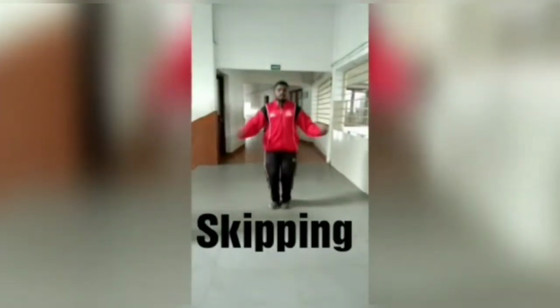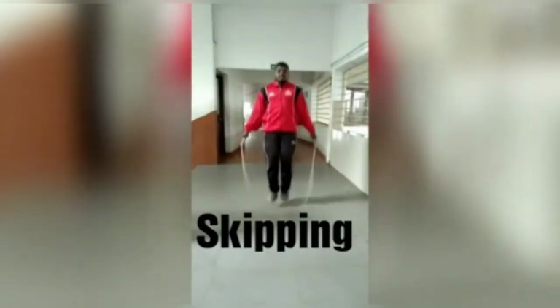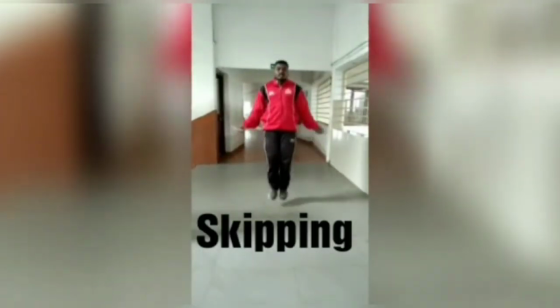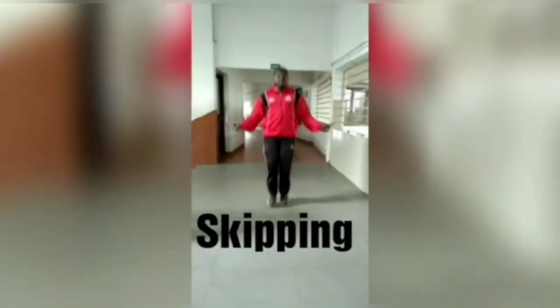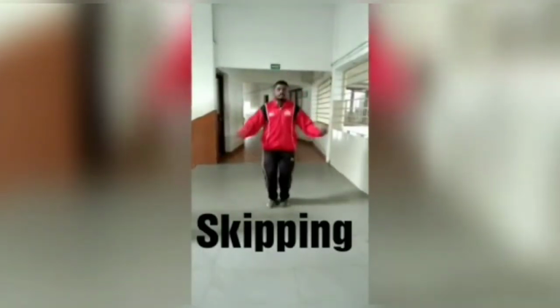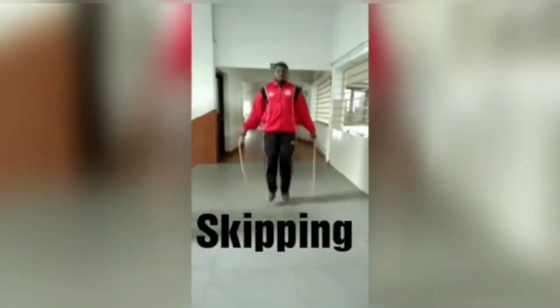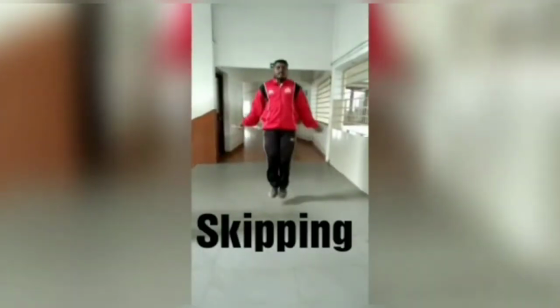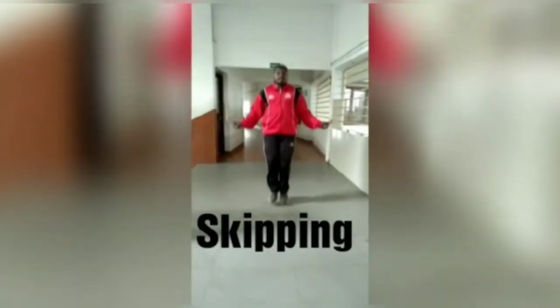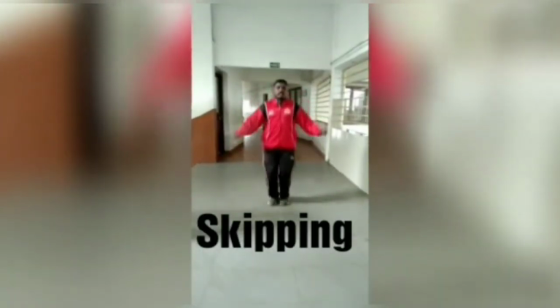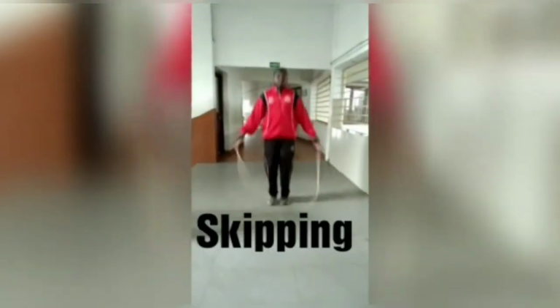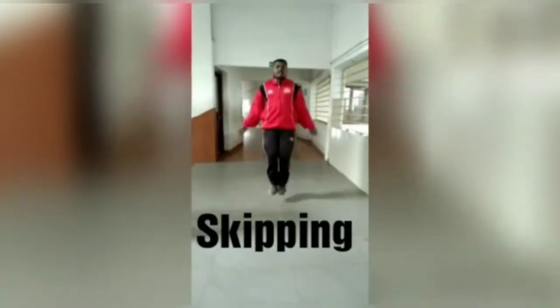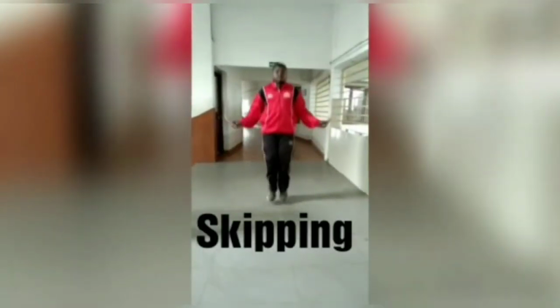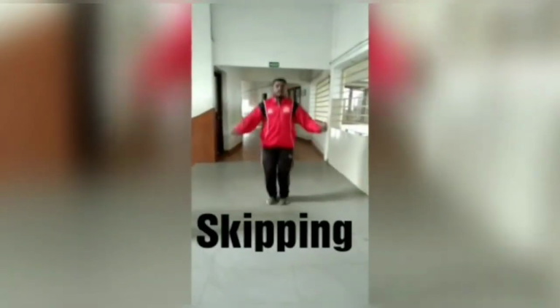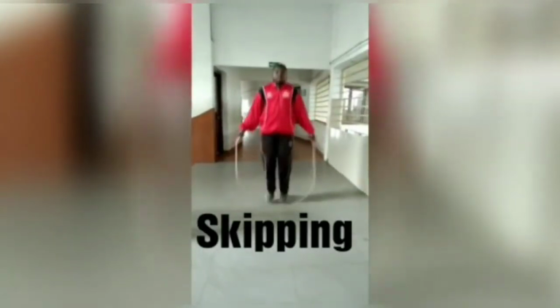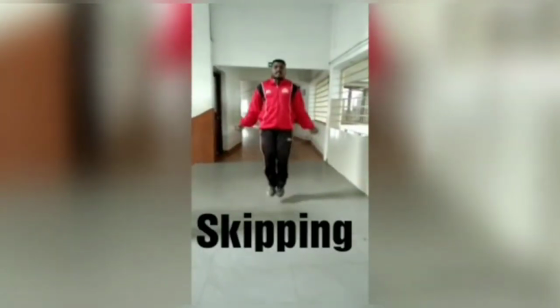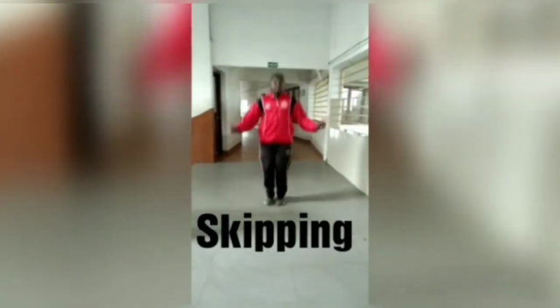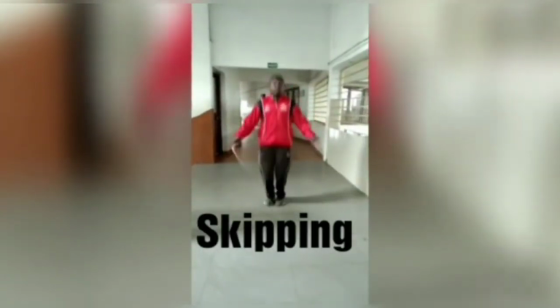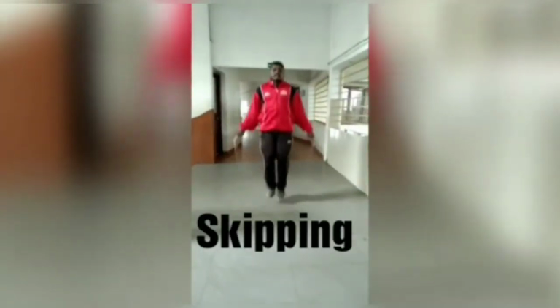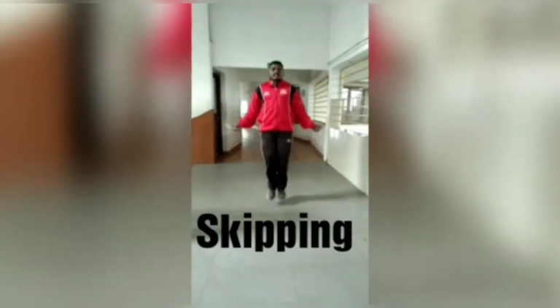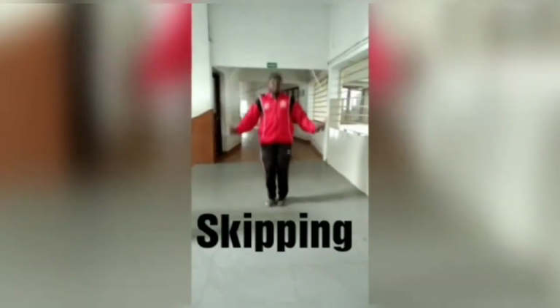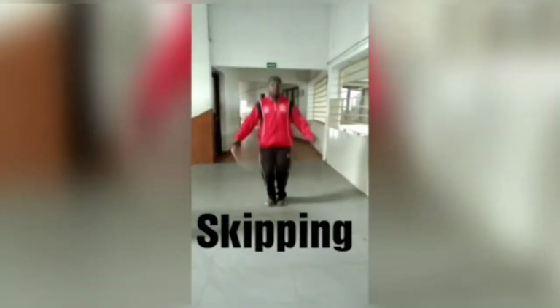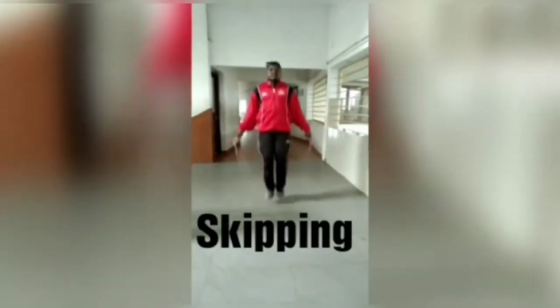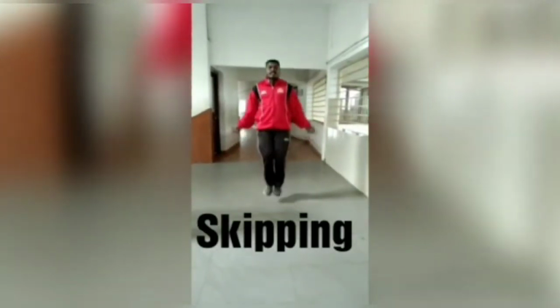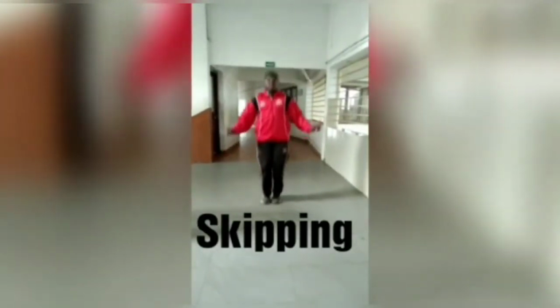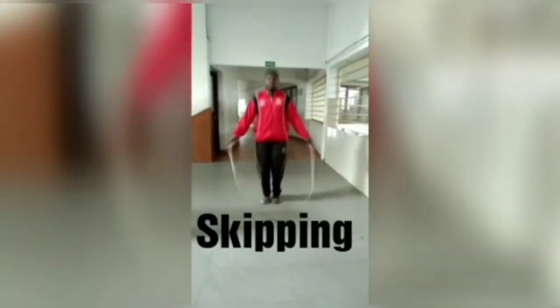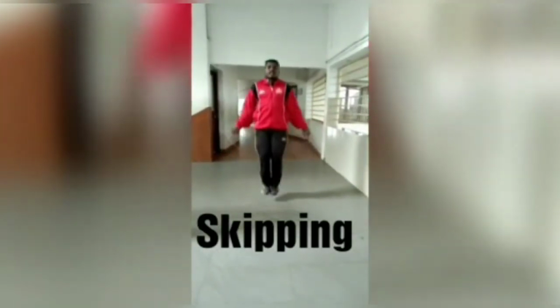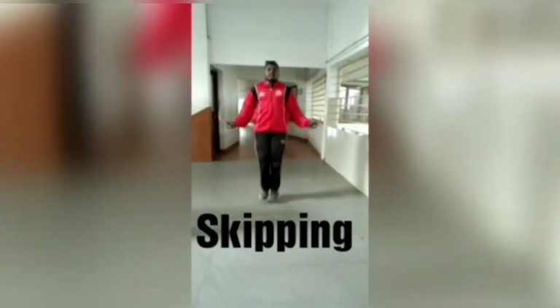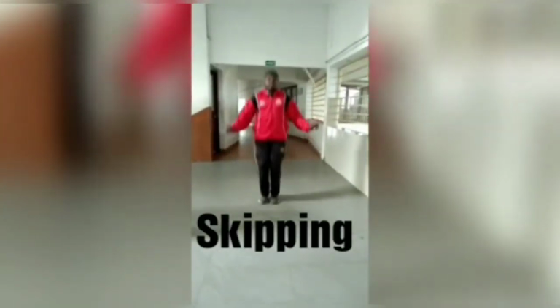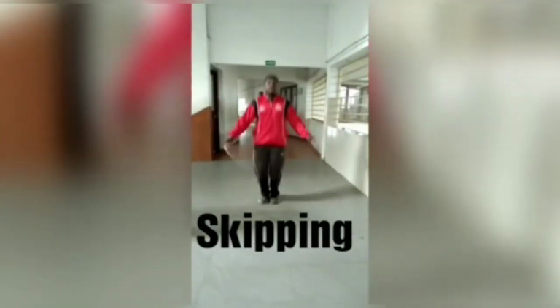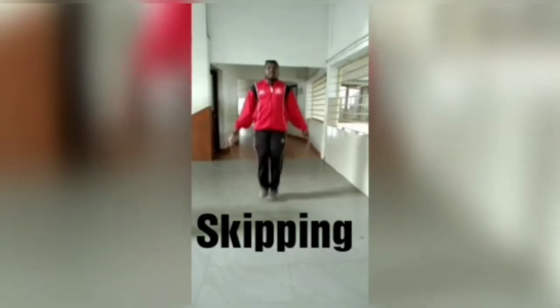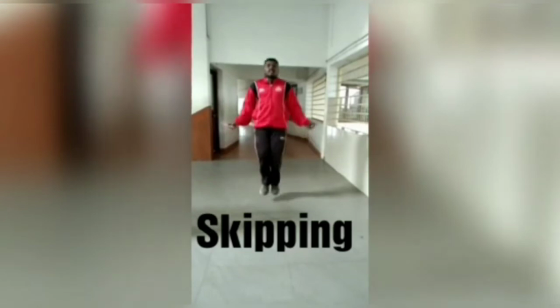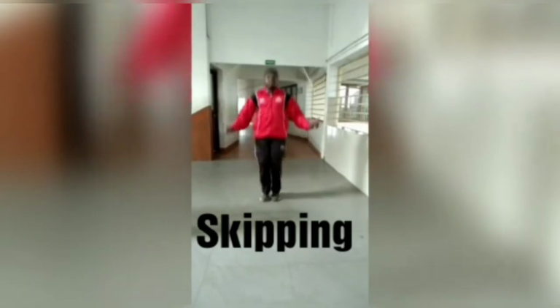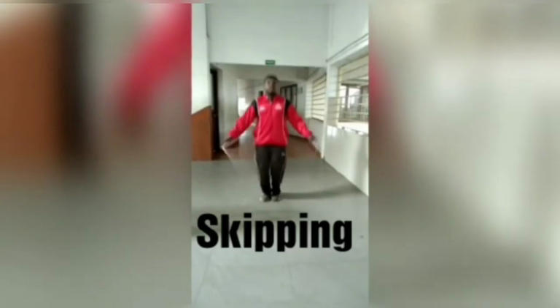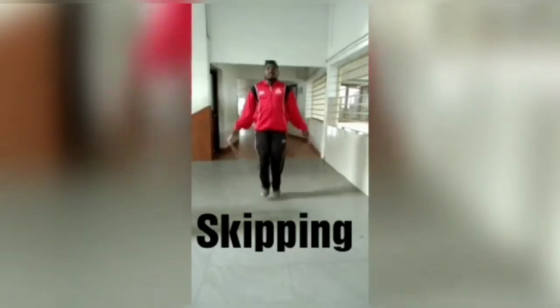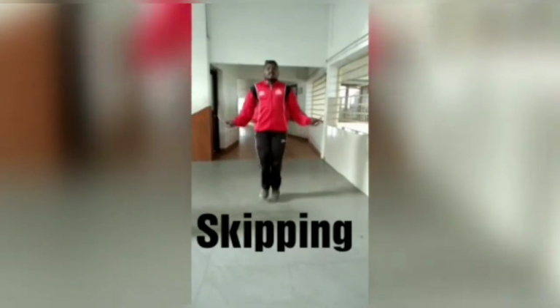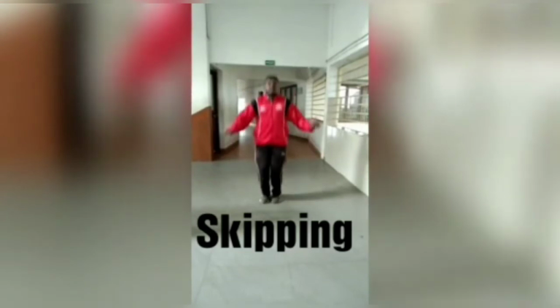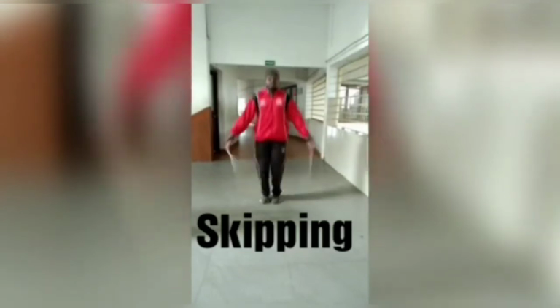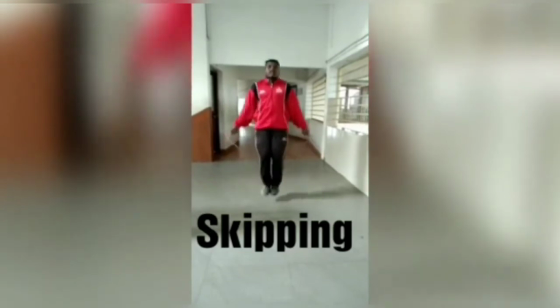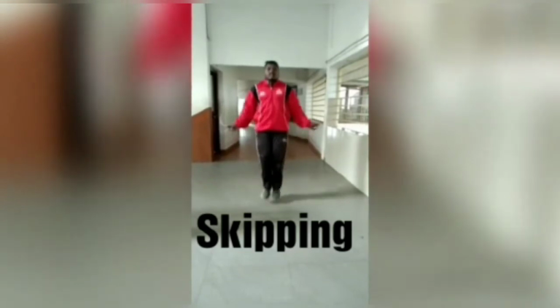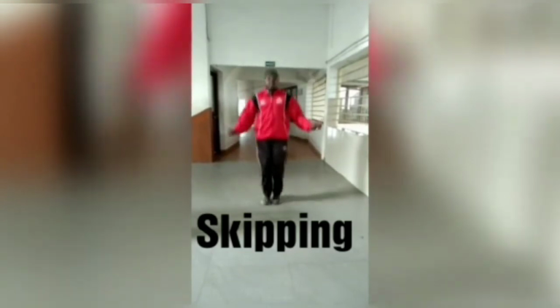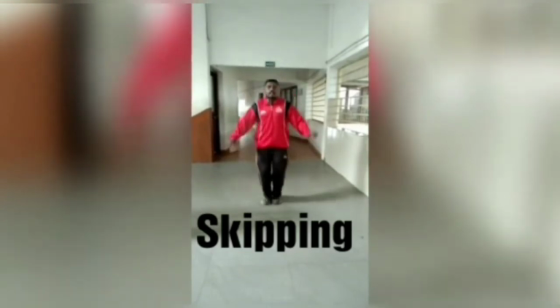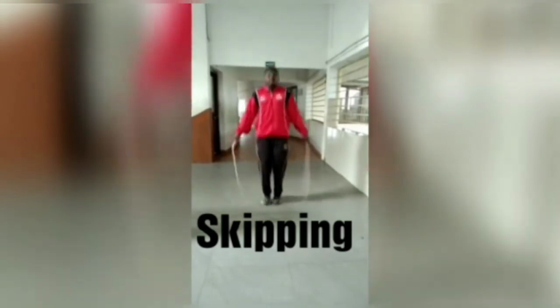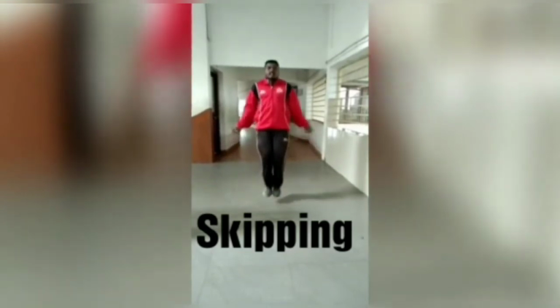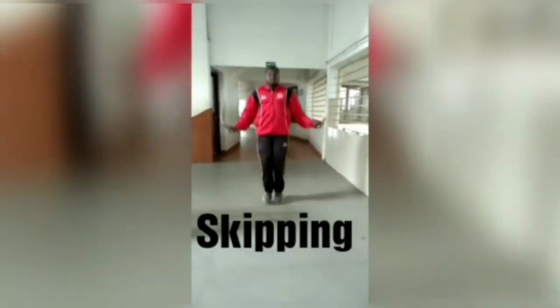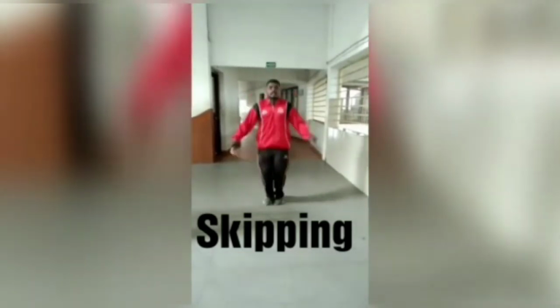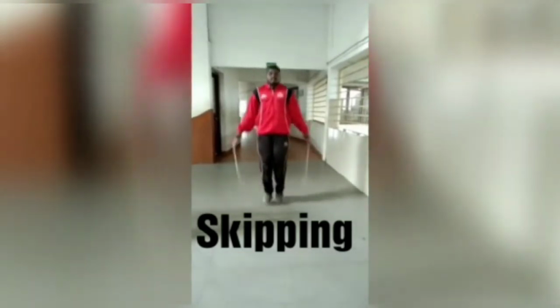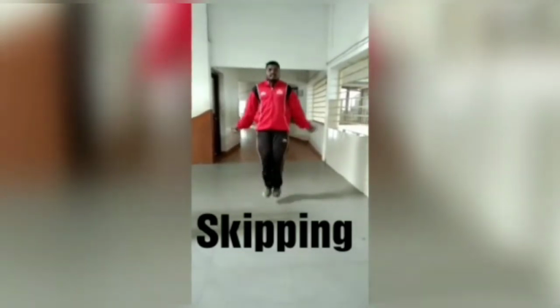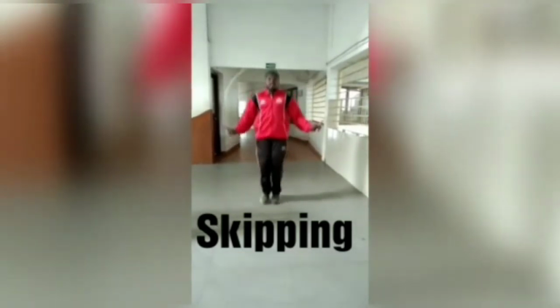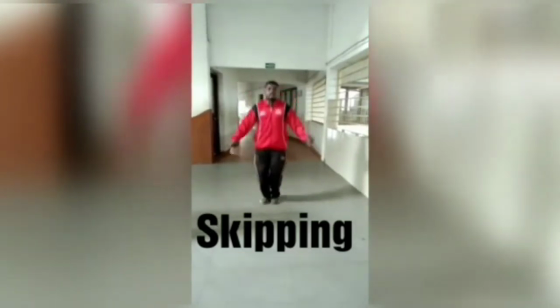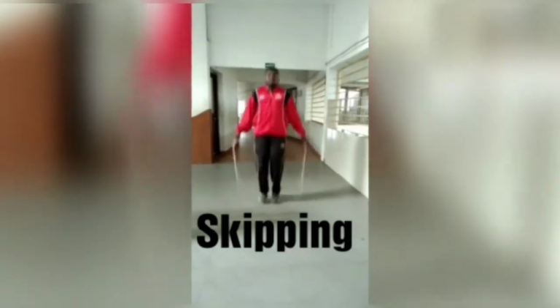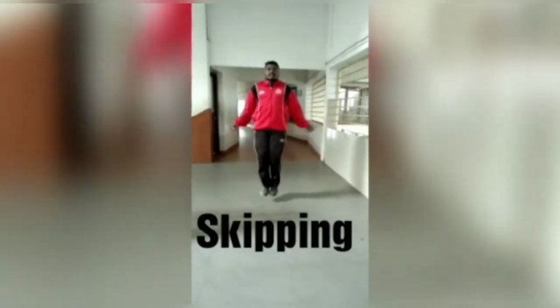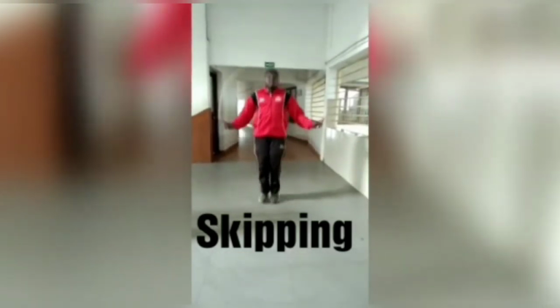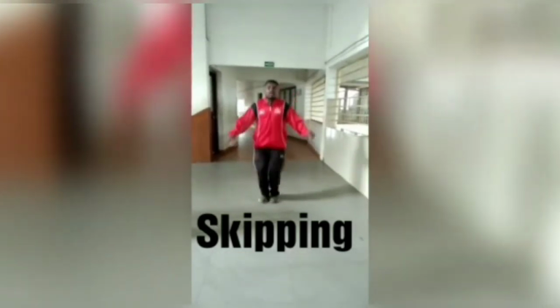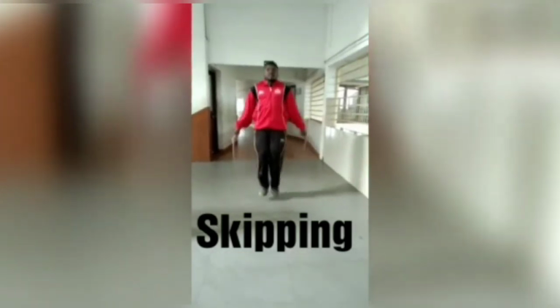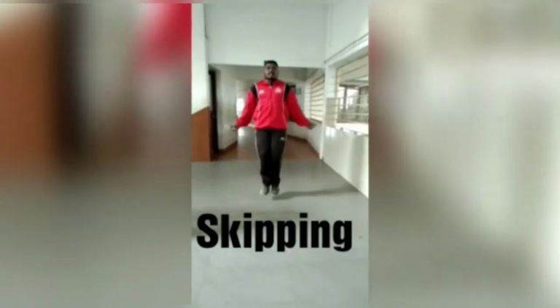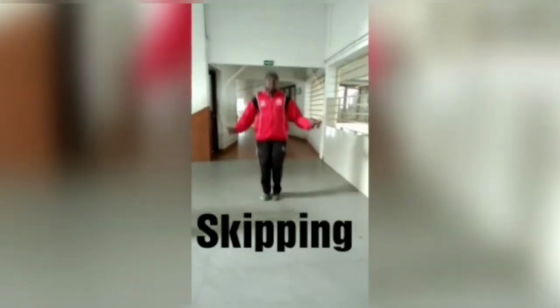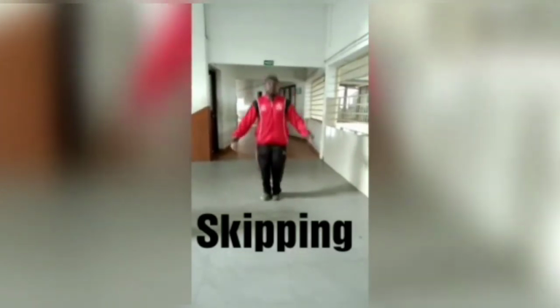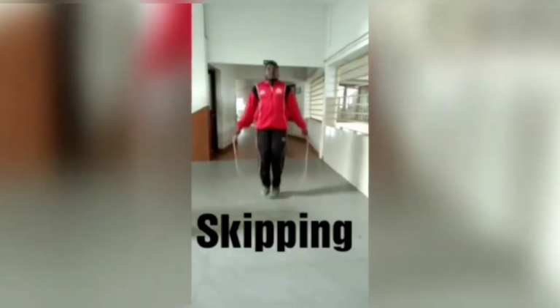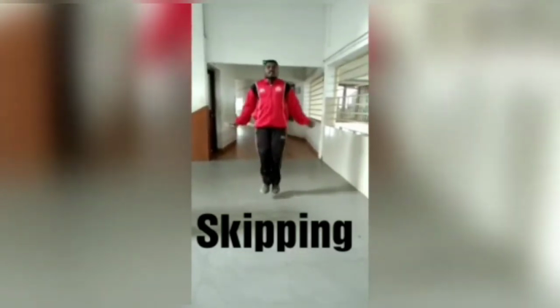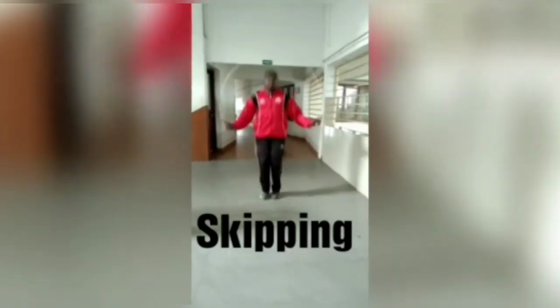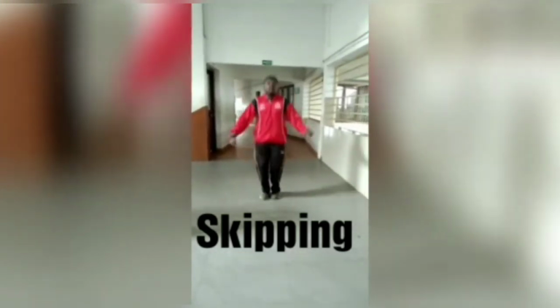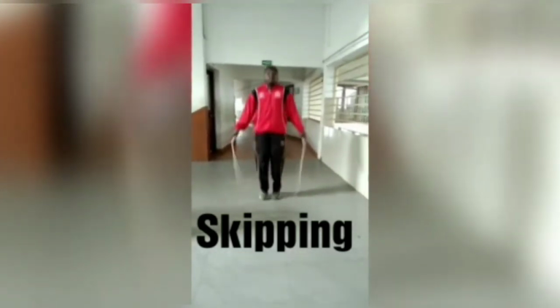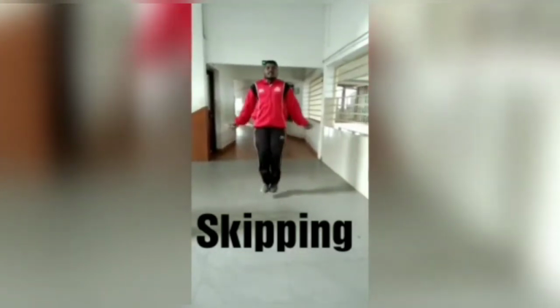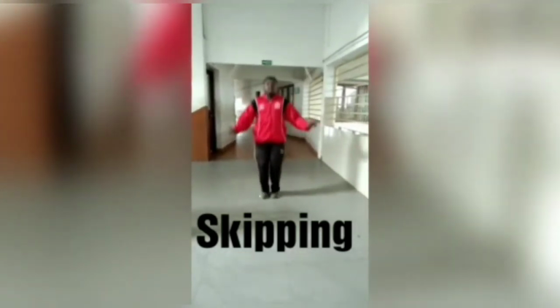Skipping can improve heart rate, bone density, and blood circulation. It also helps with balance, coordination, and agility.